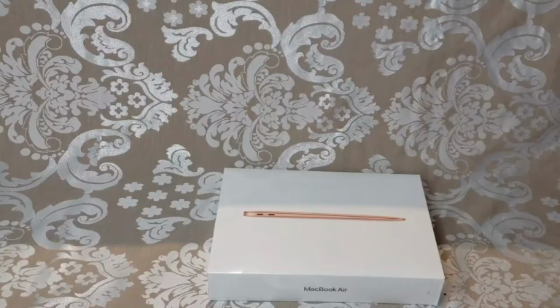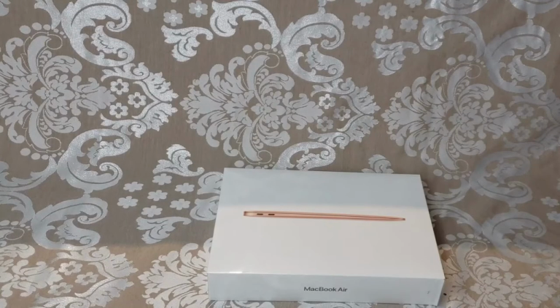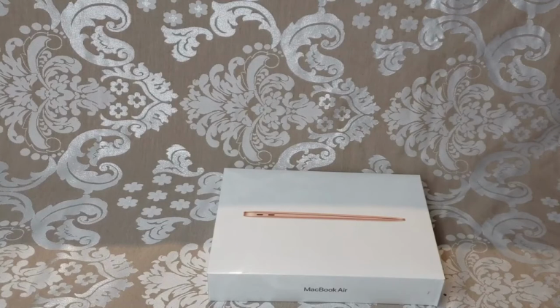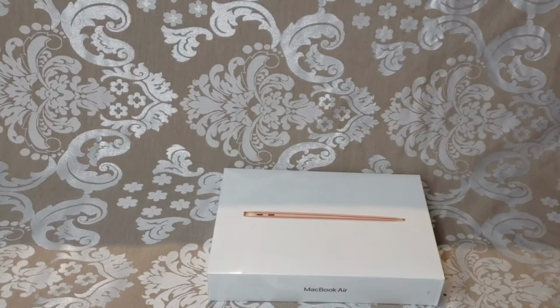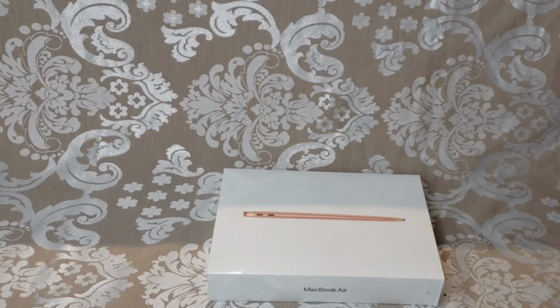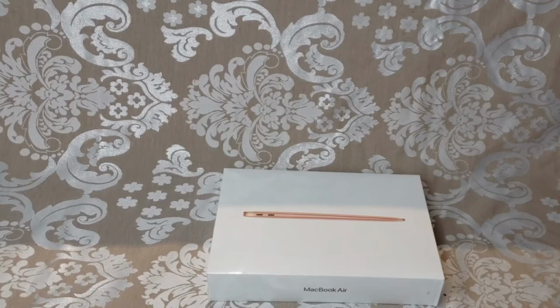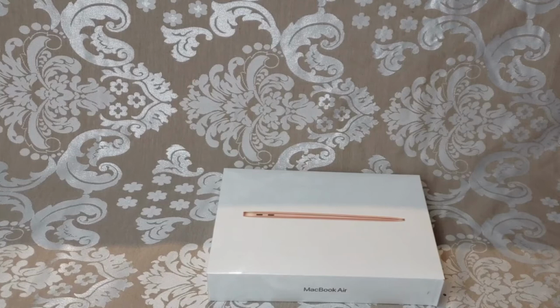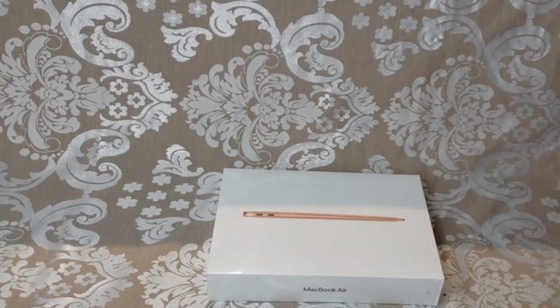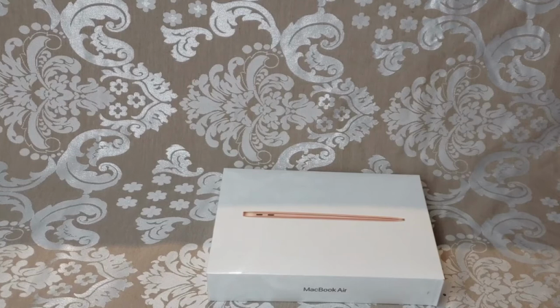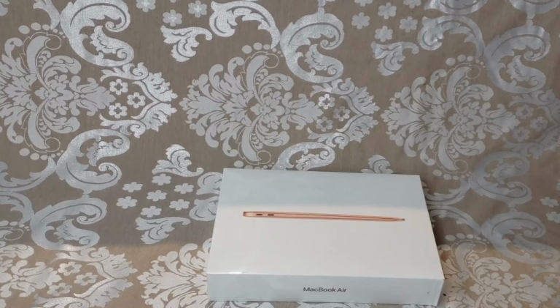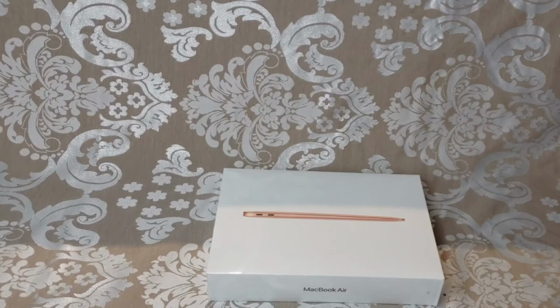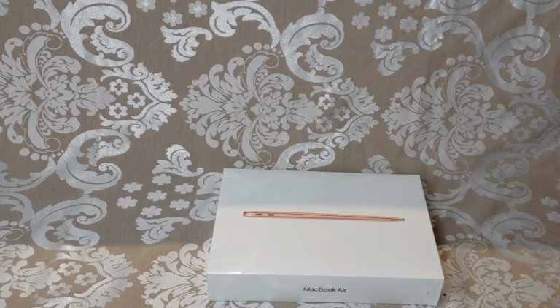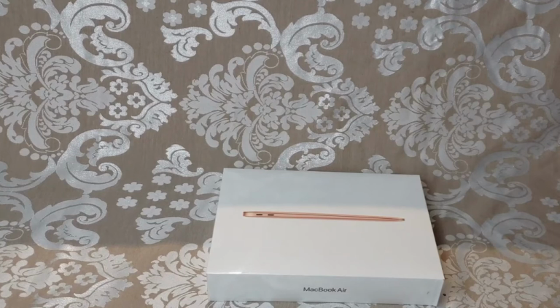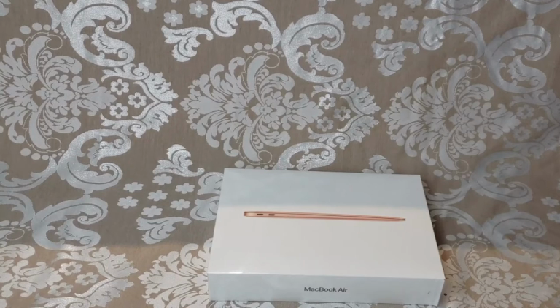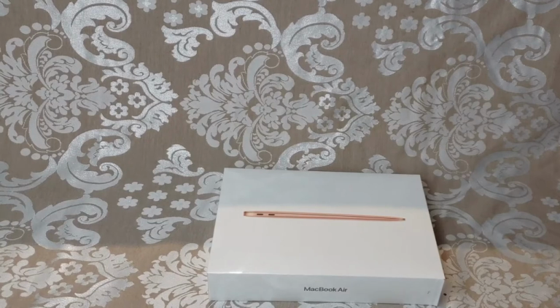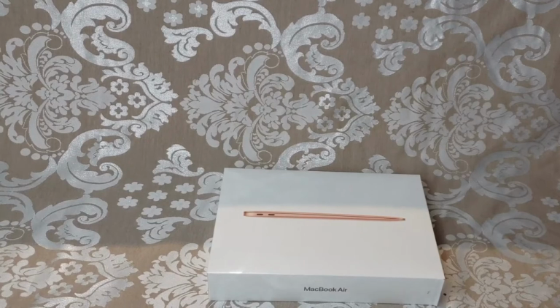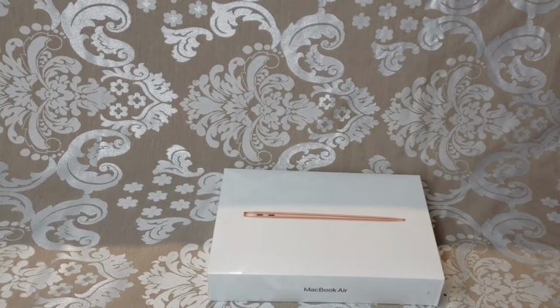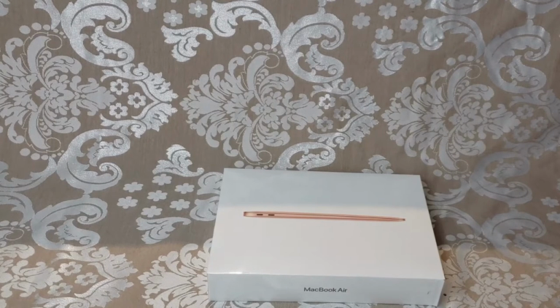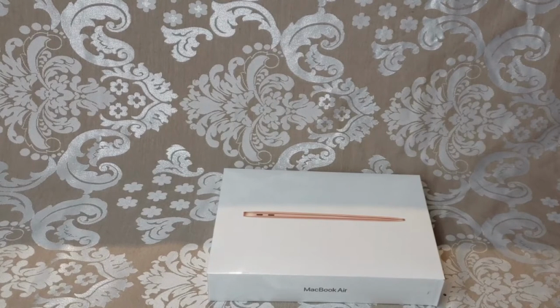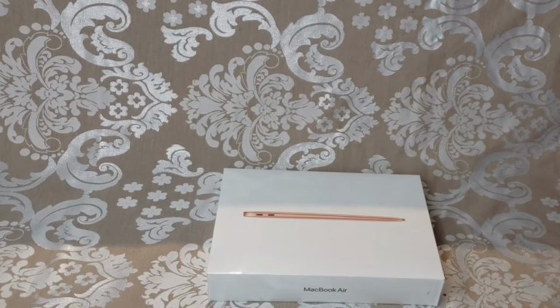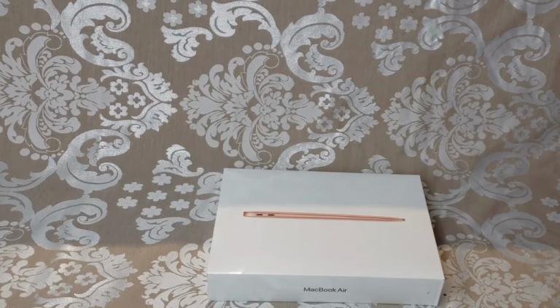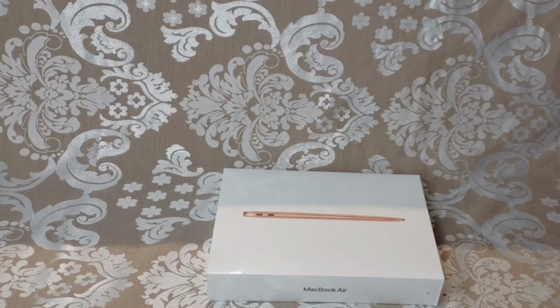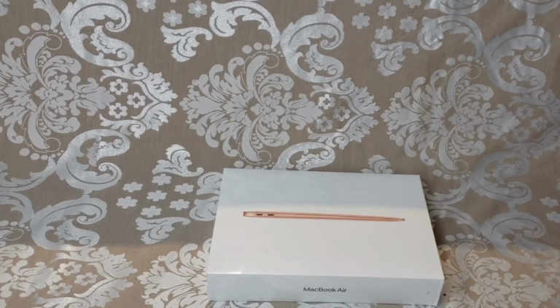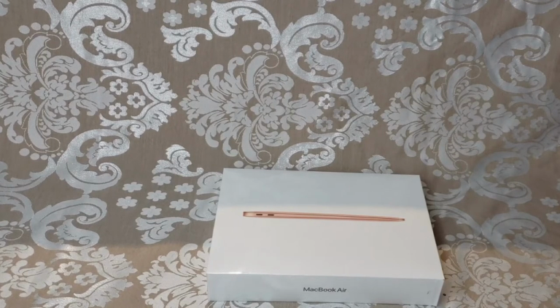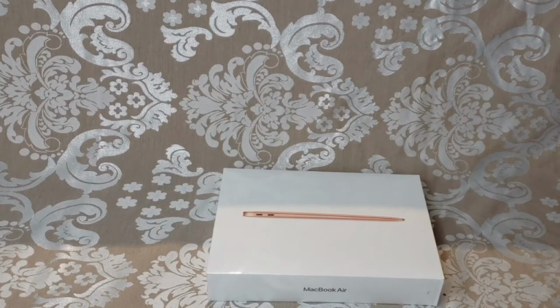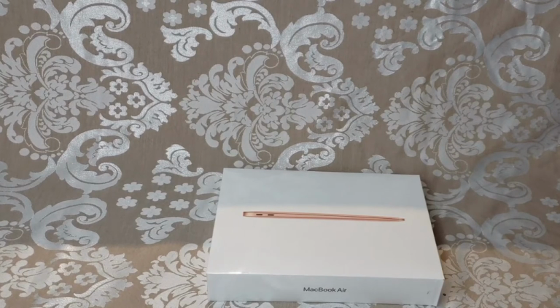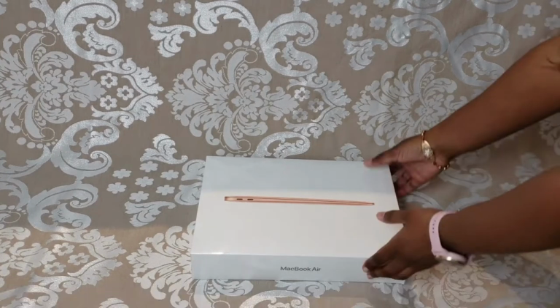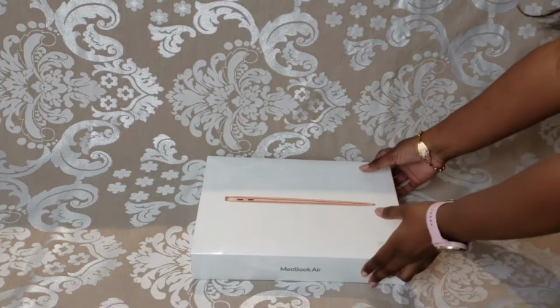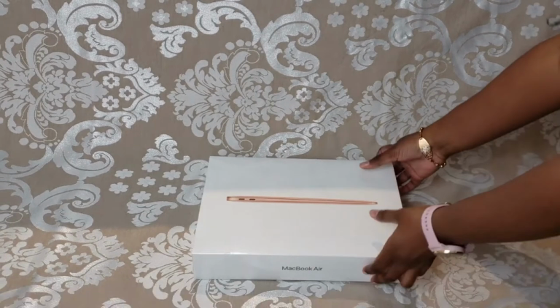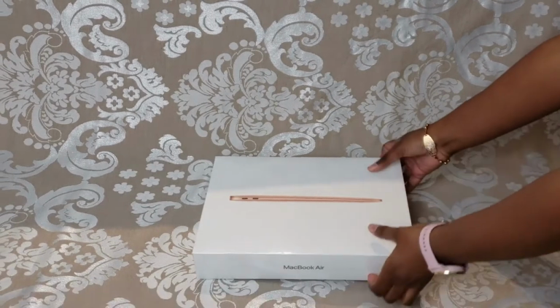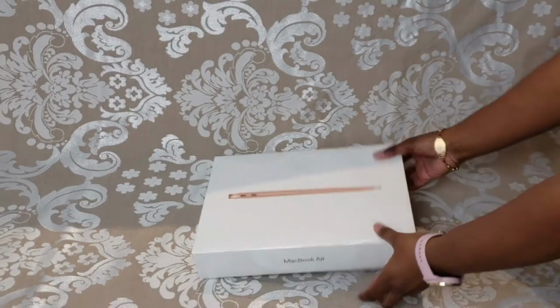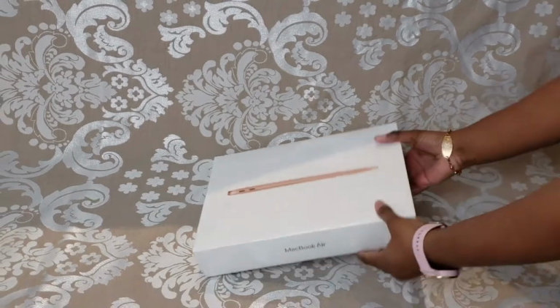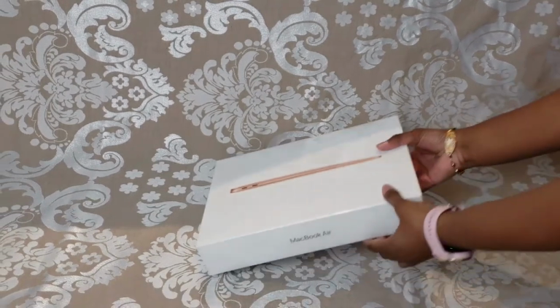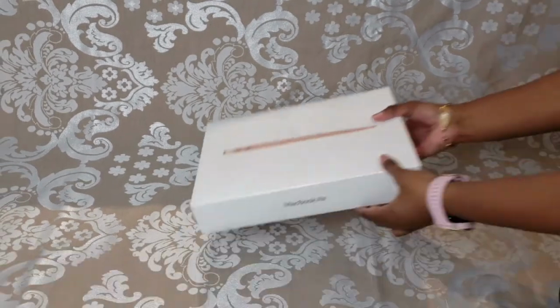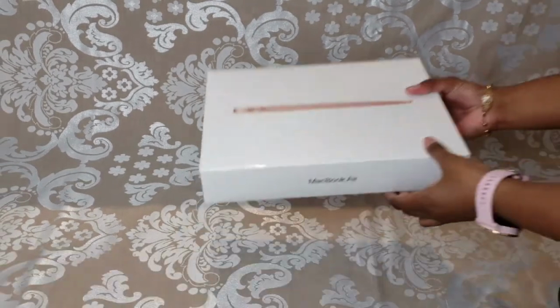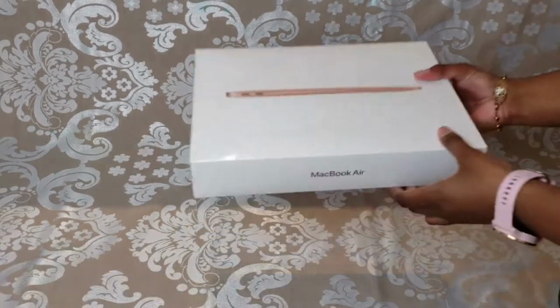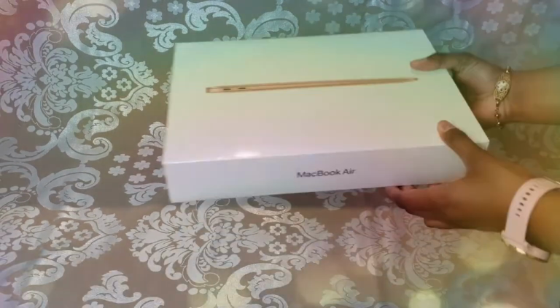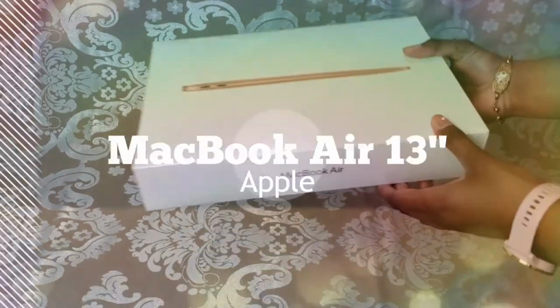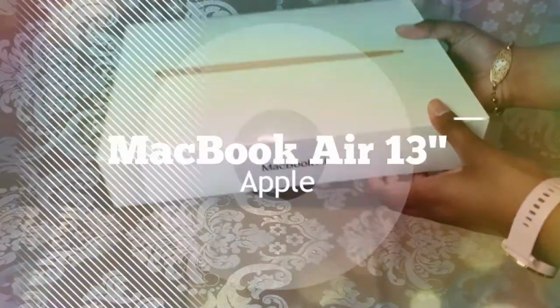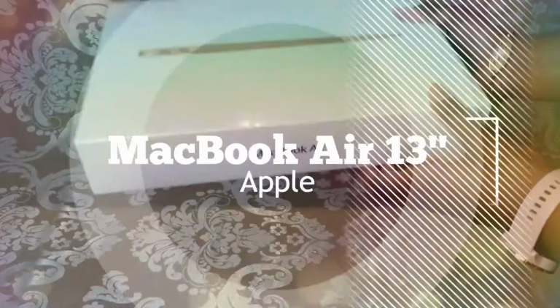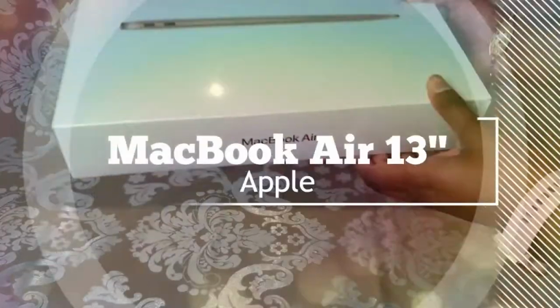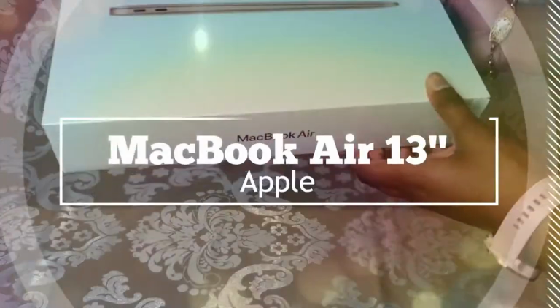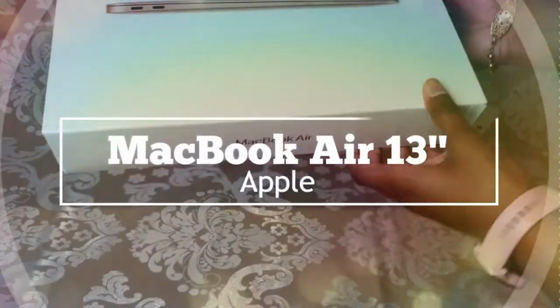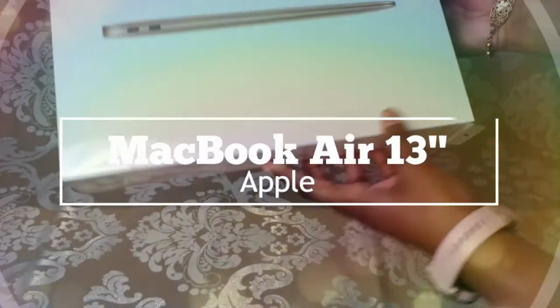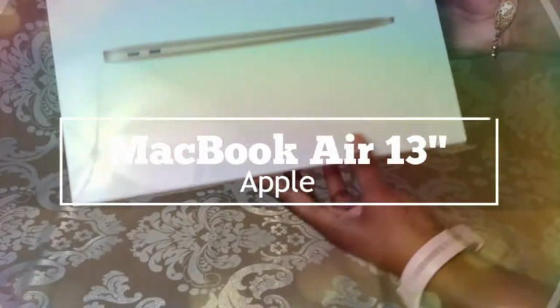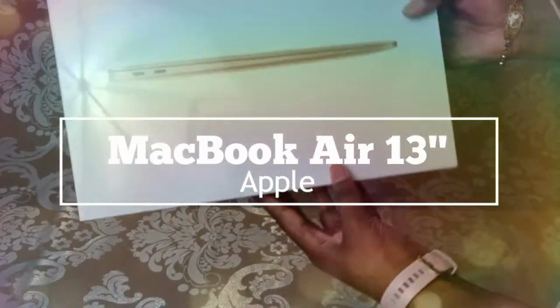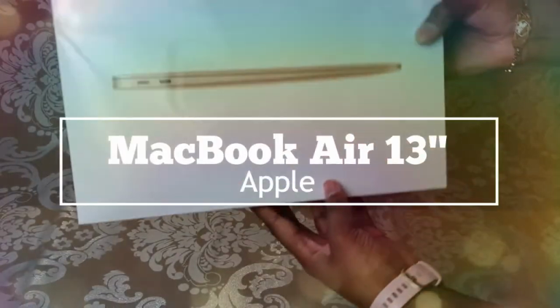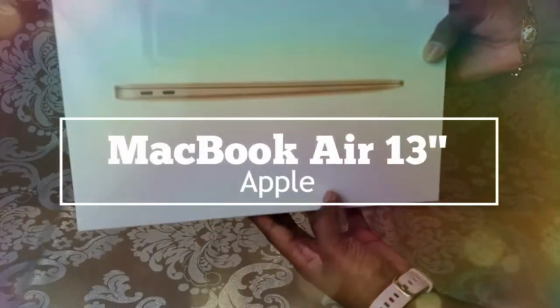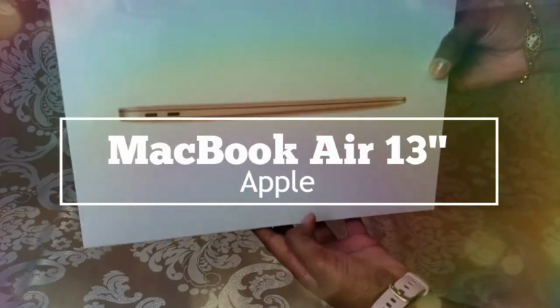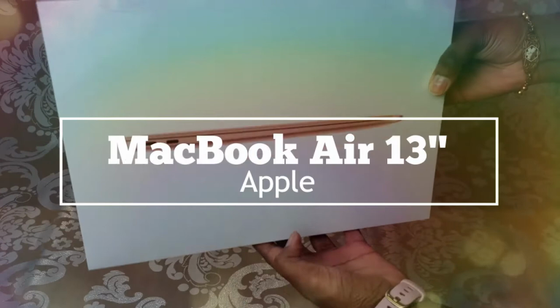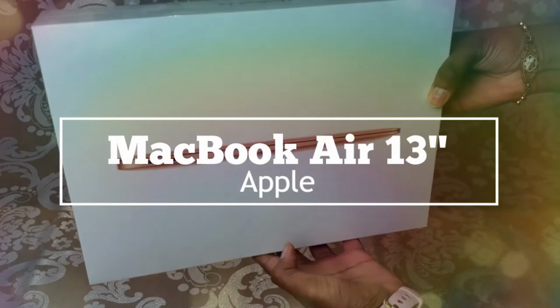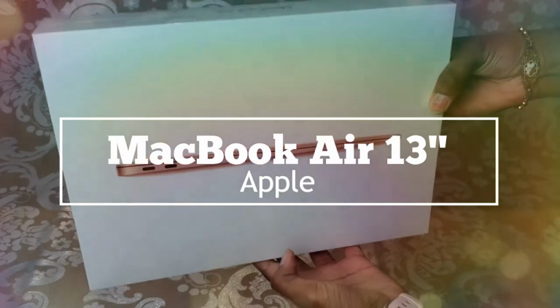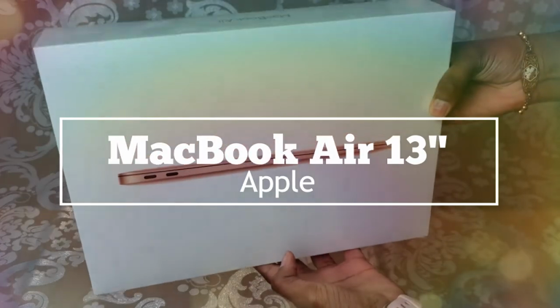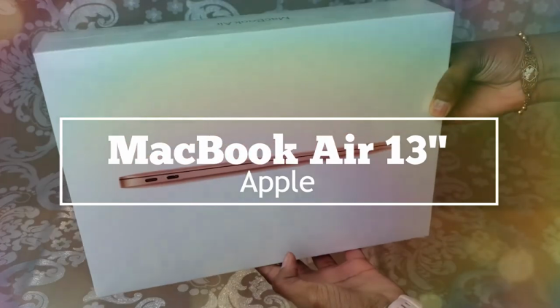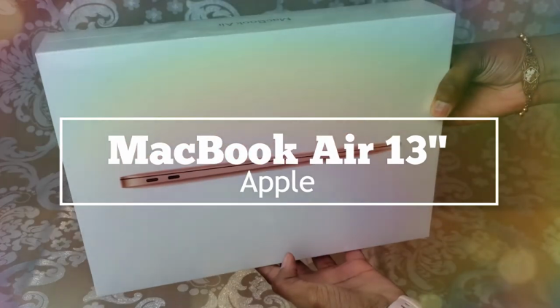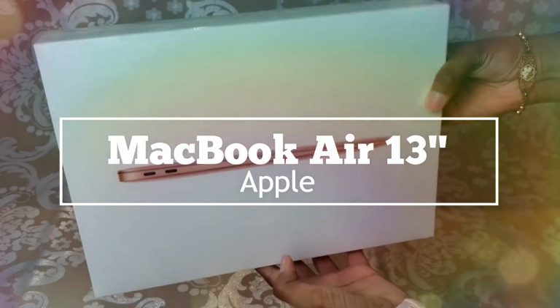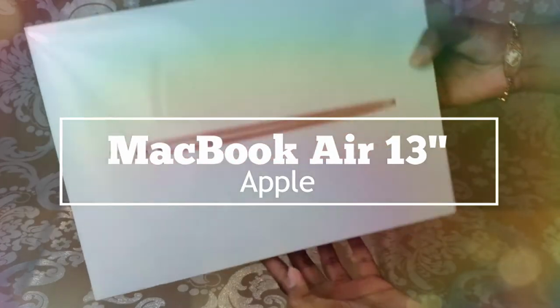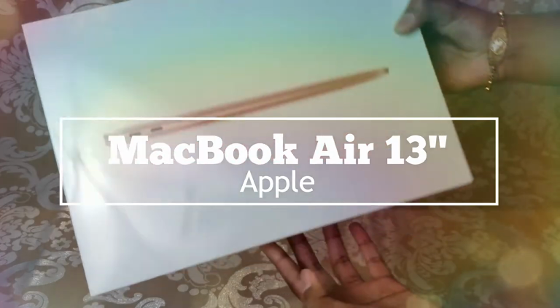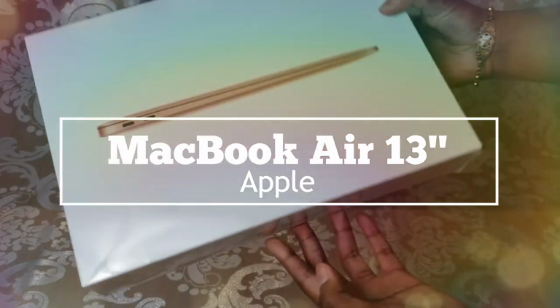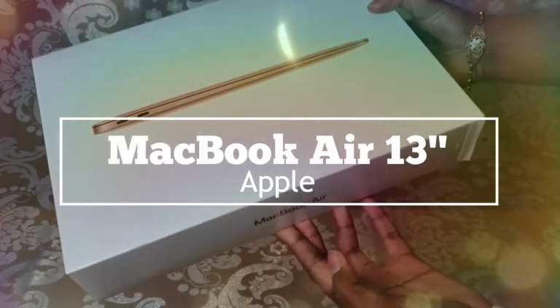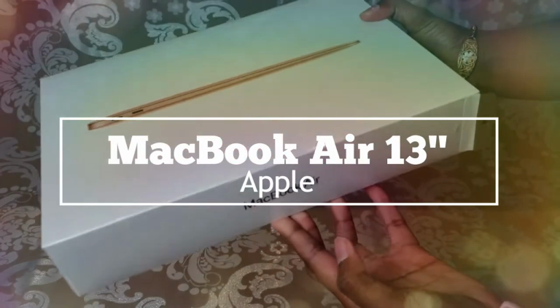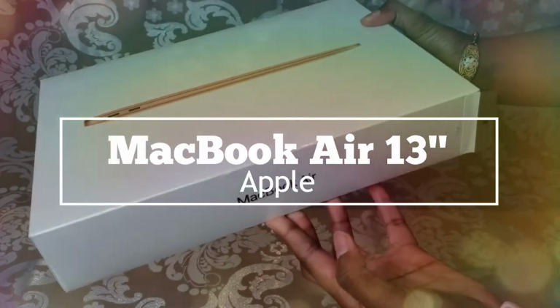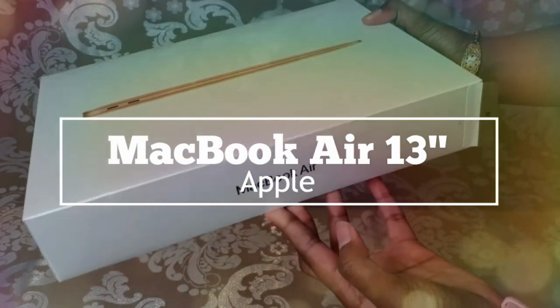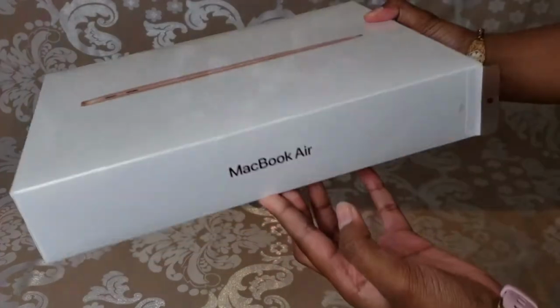Hi everyone, Abby here. Today I'm going to be unboxing the Apple MacBook Air 13 inch.